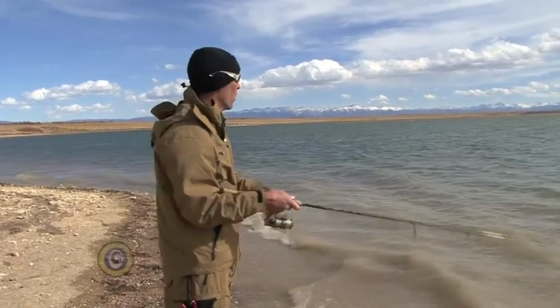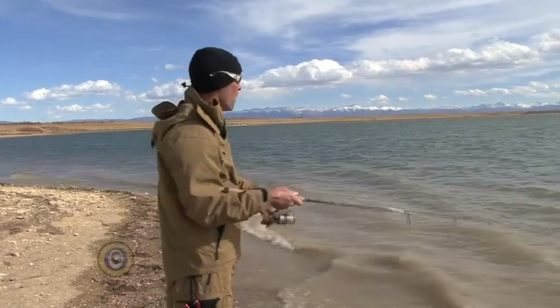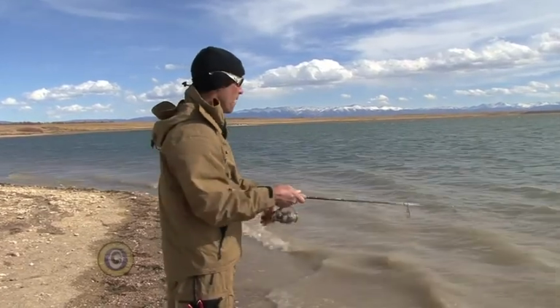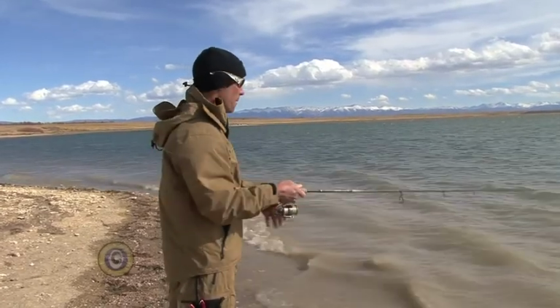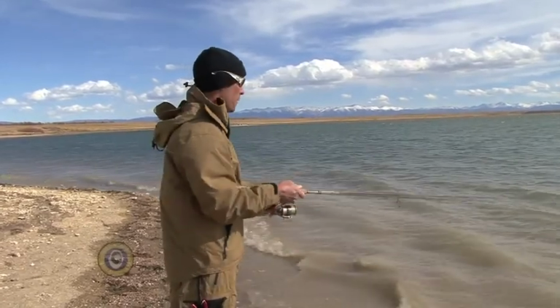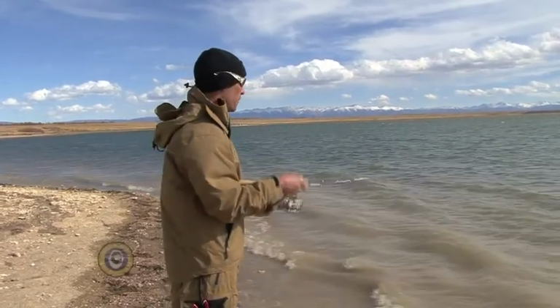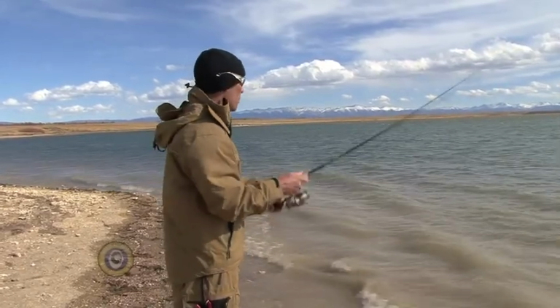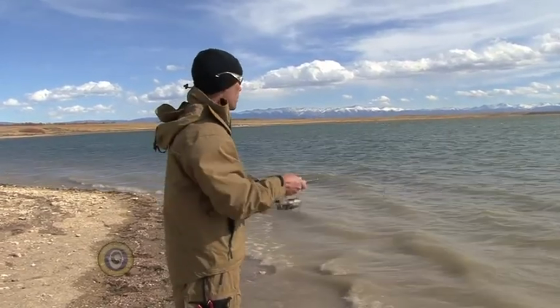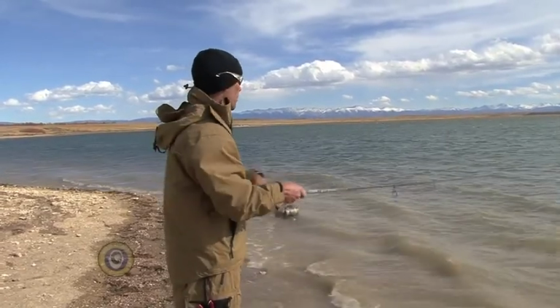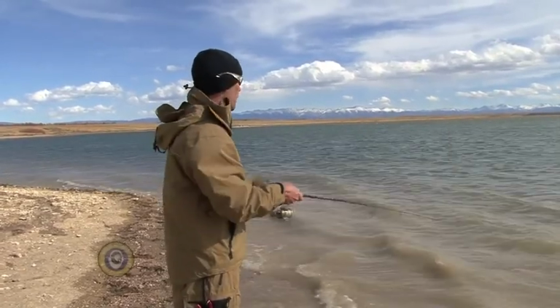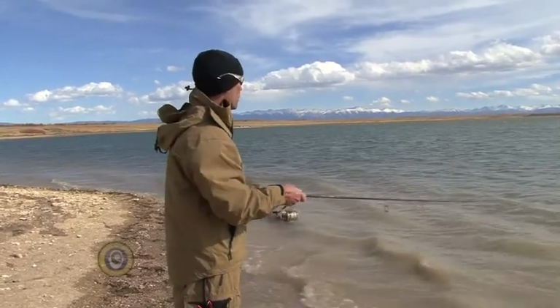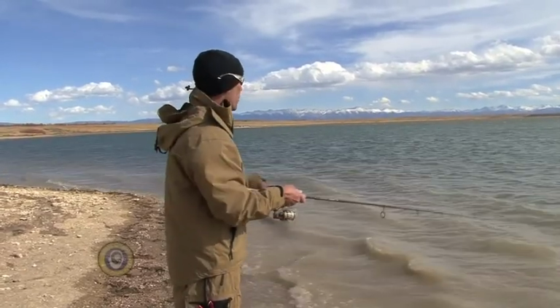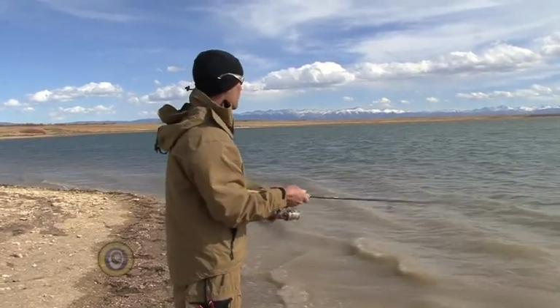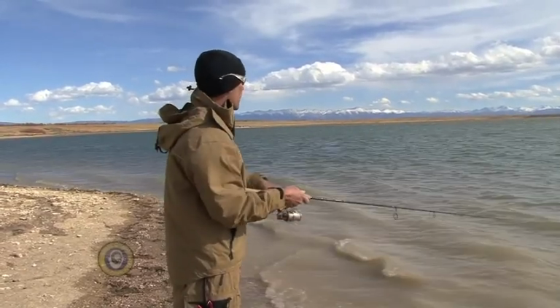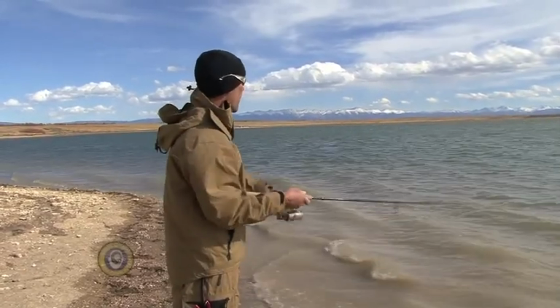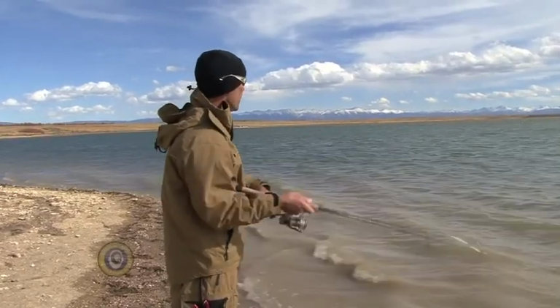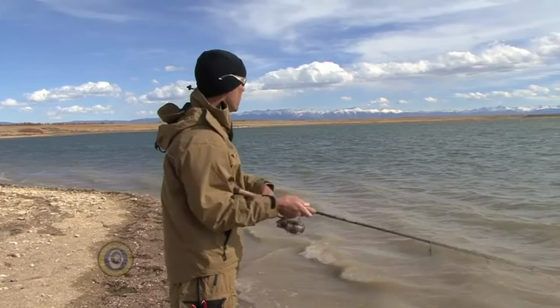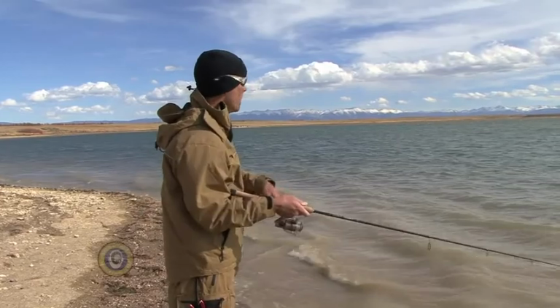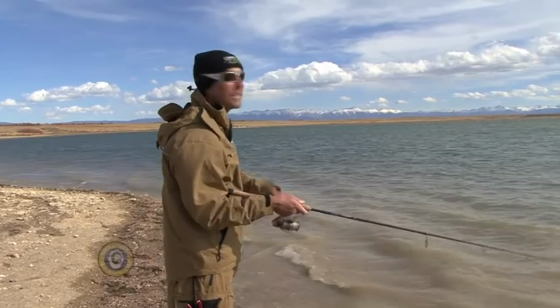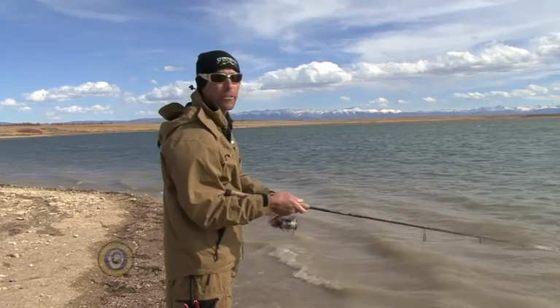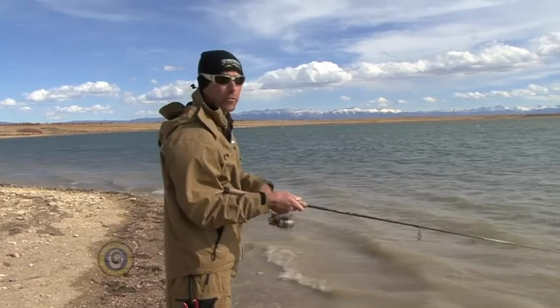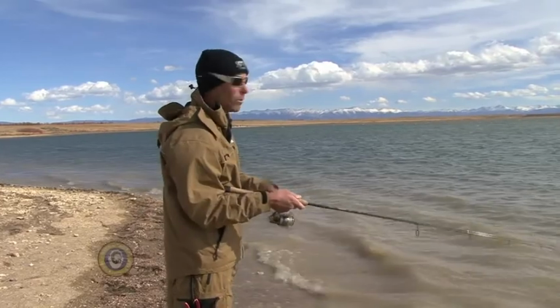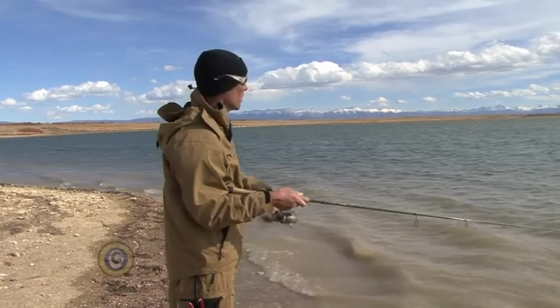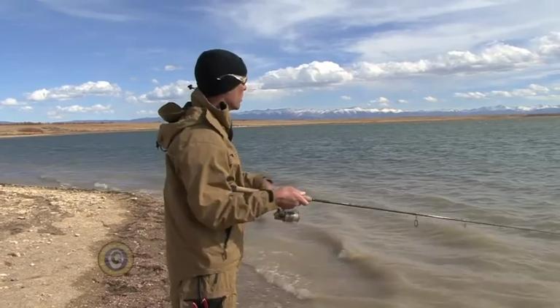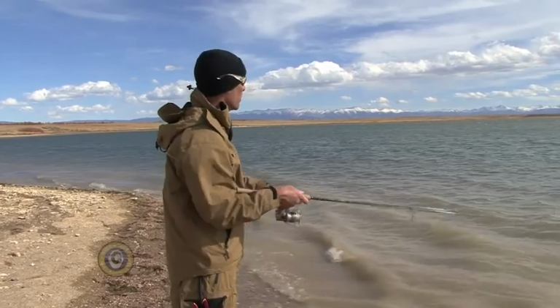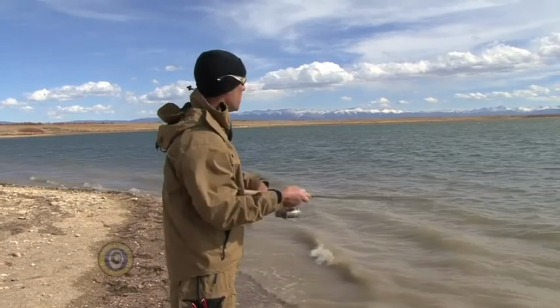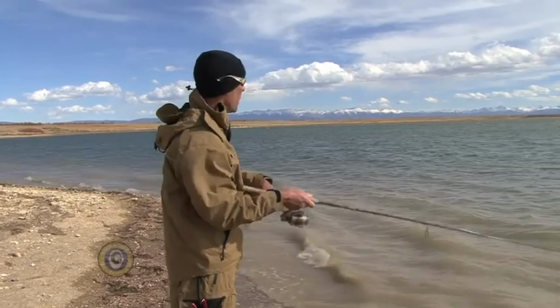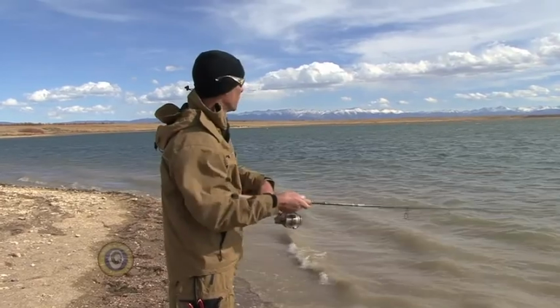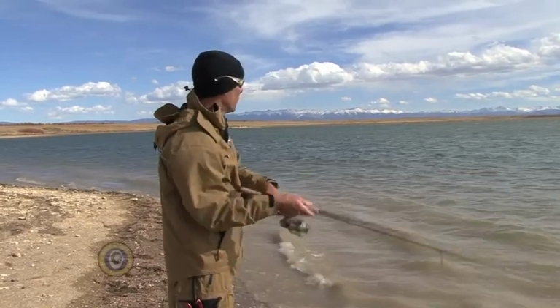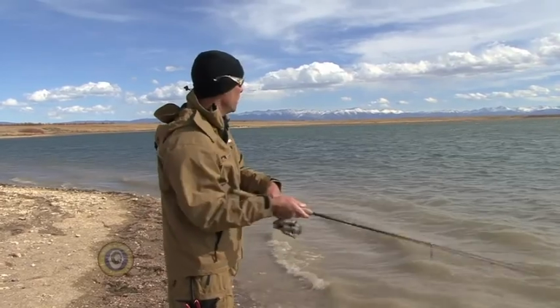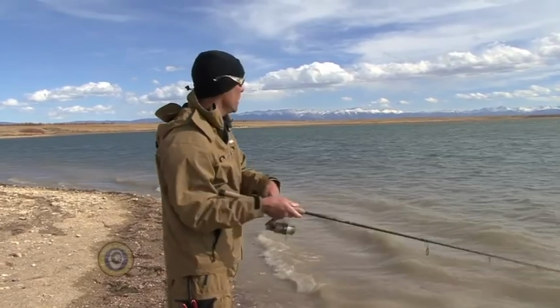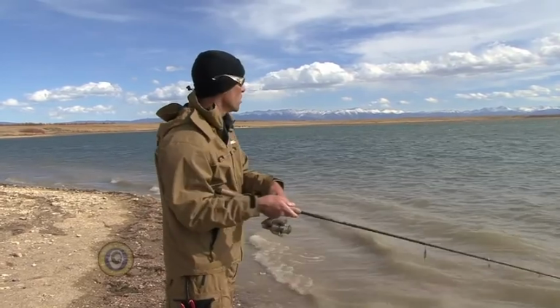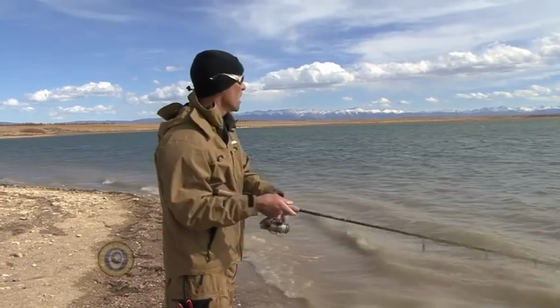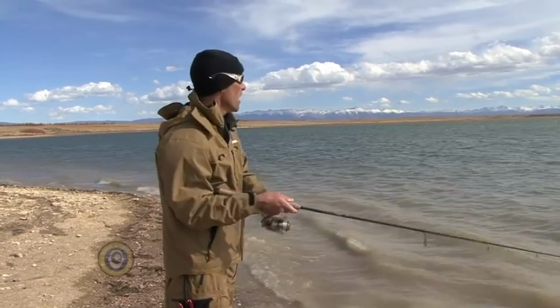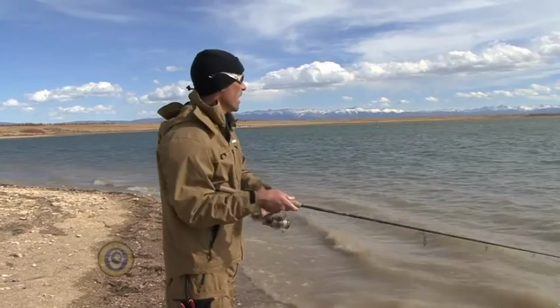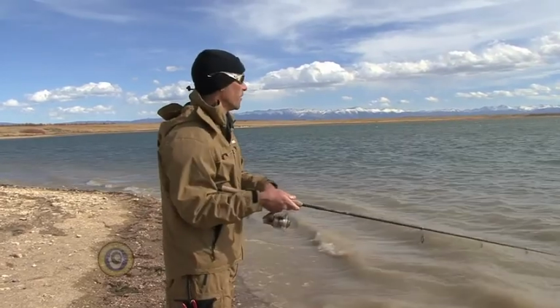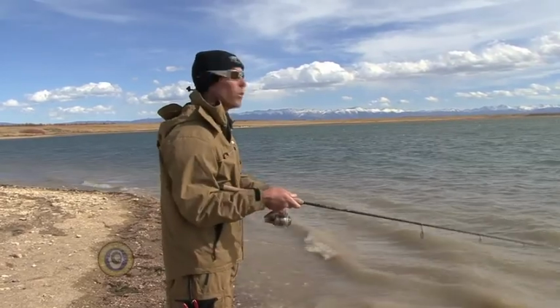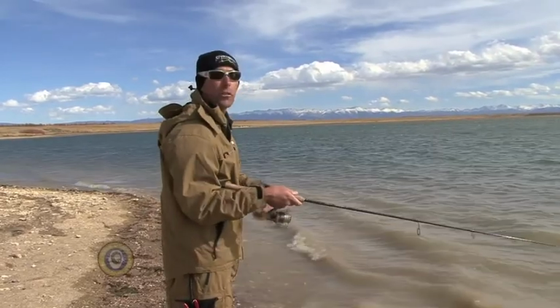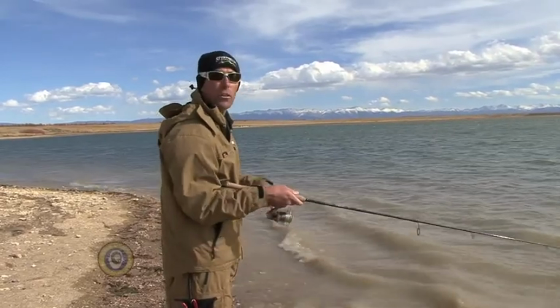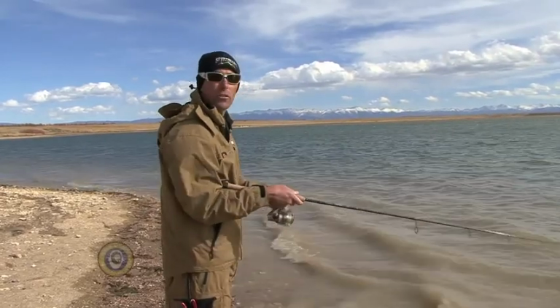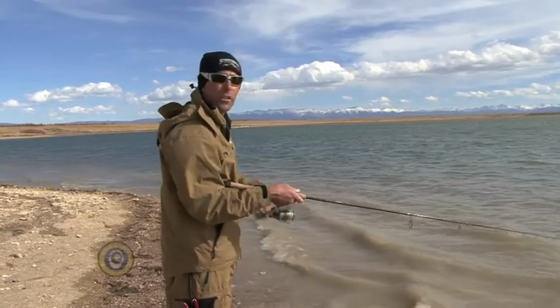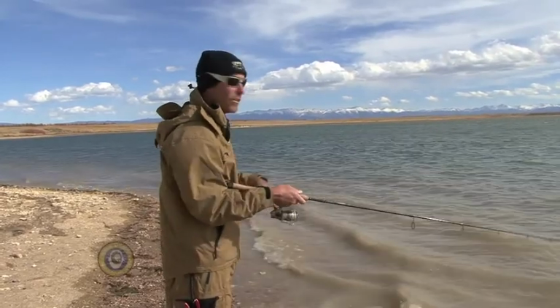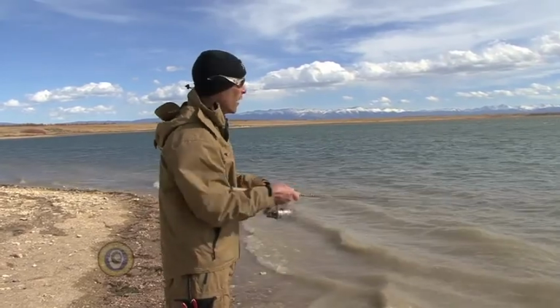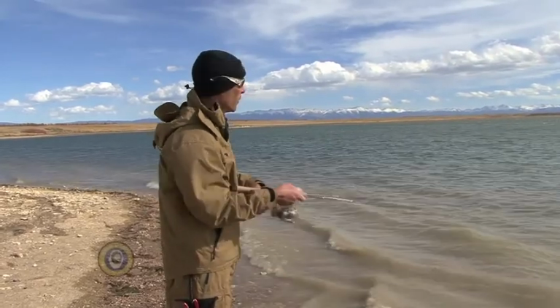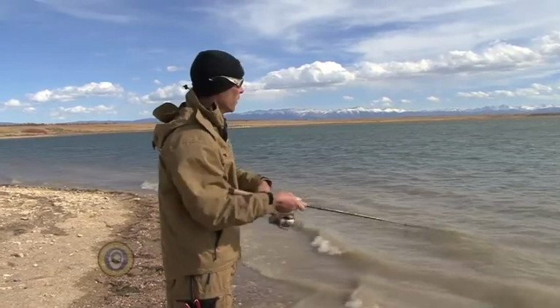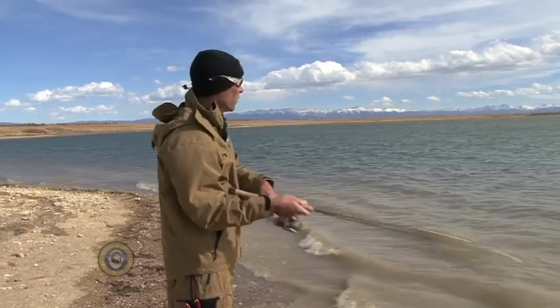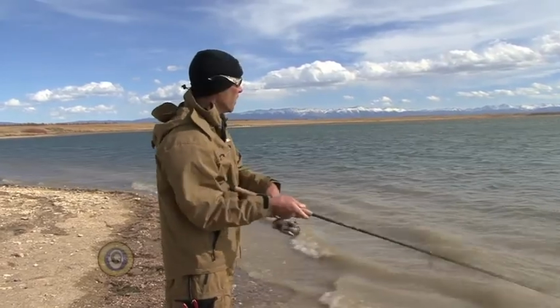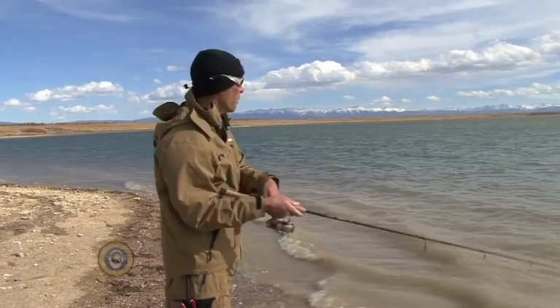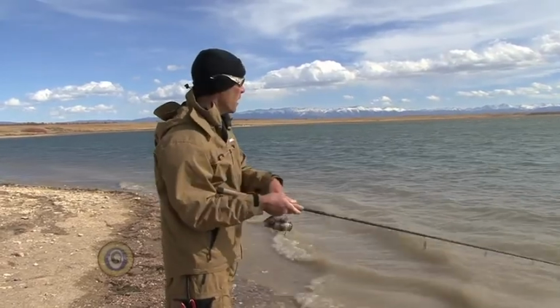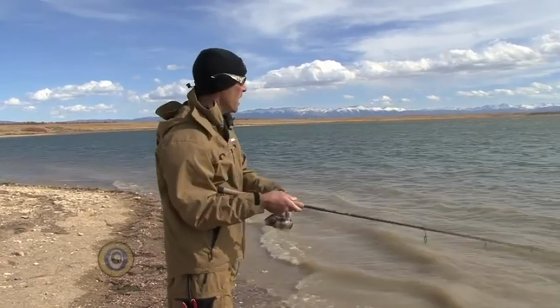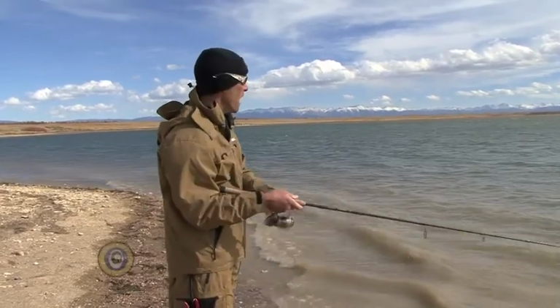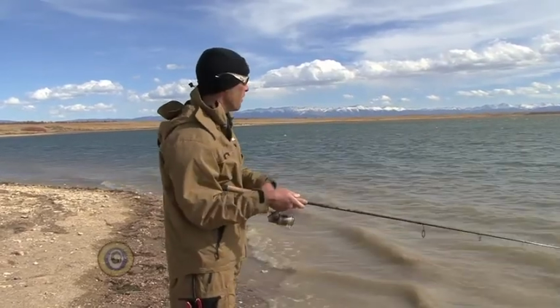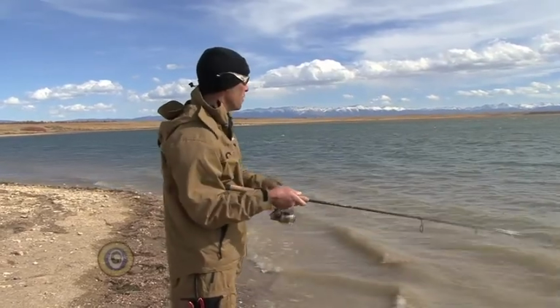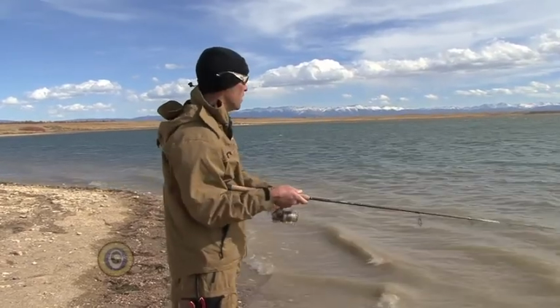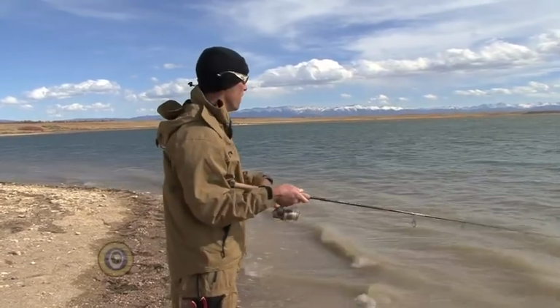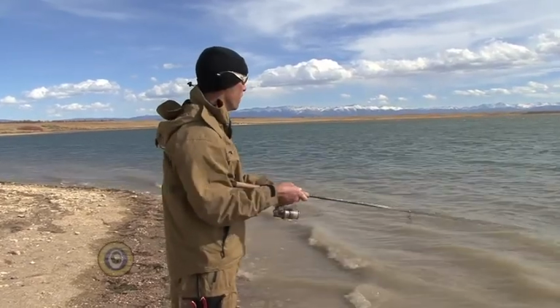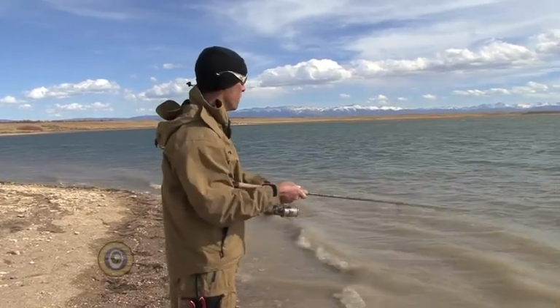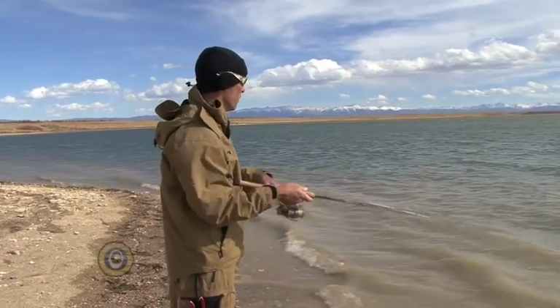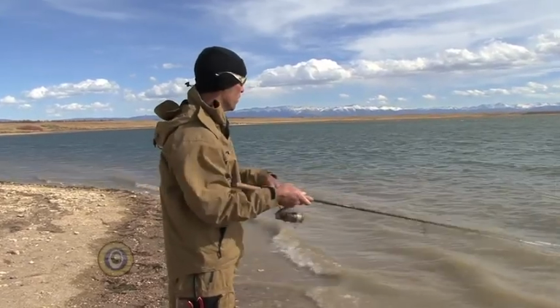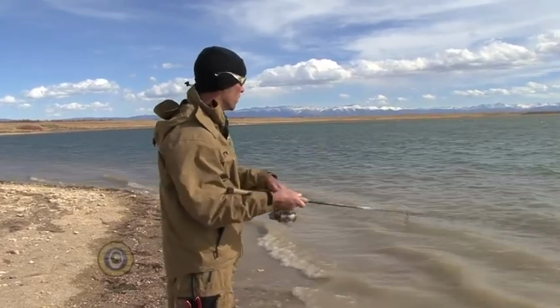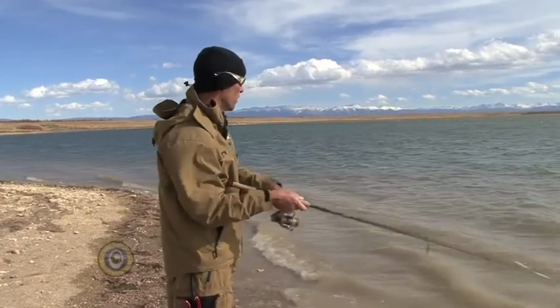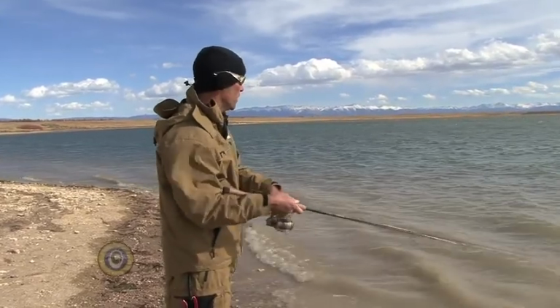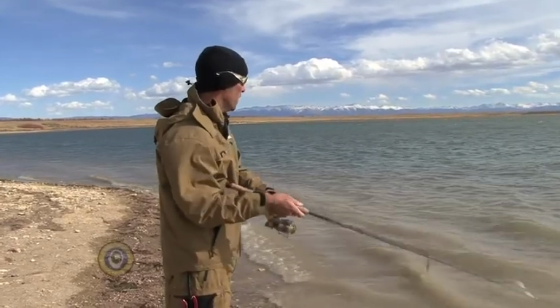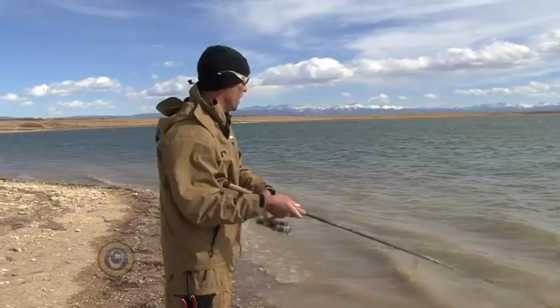So the two things work together to make this a really good spot to fish. It's those little details that will separate an average day from a really good day.